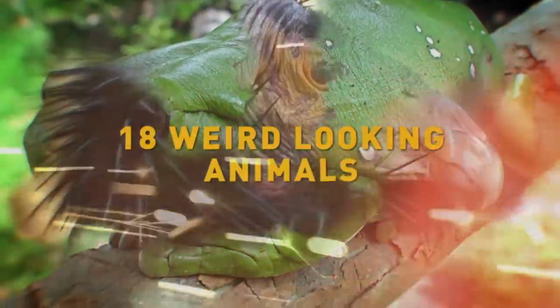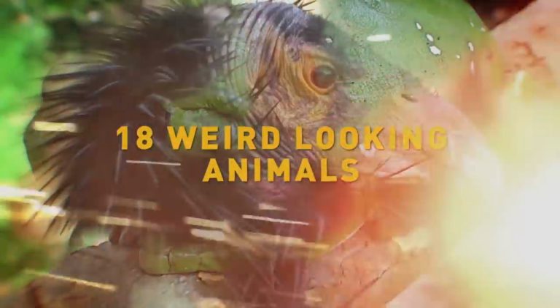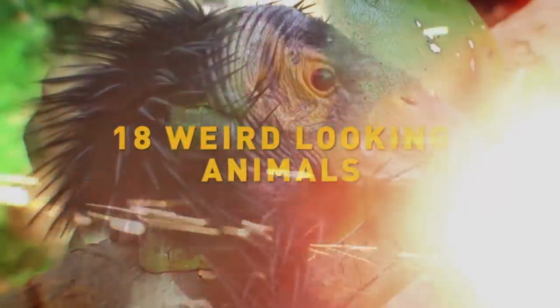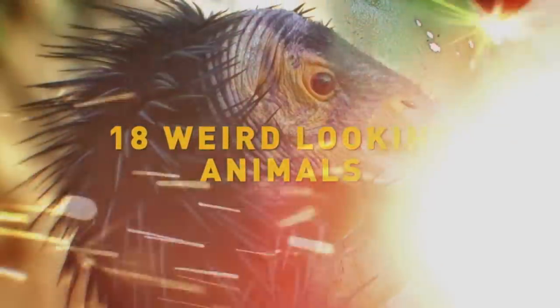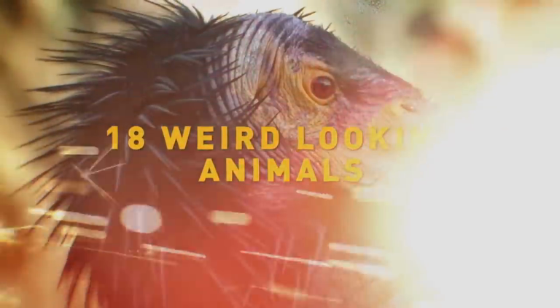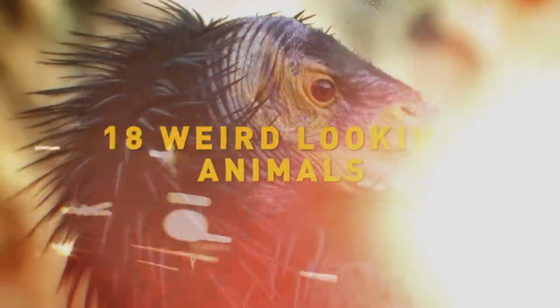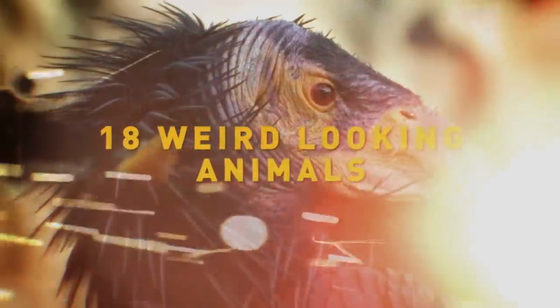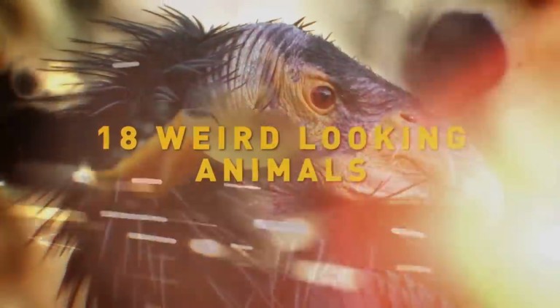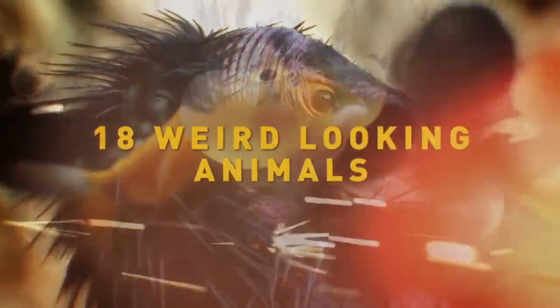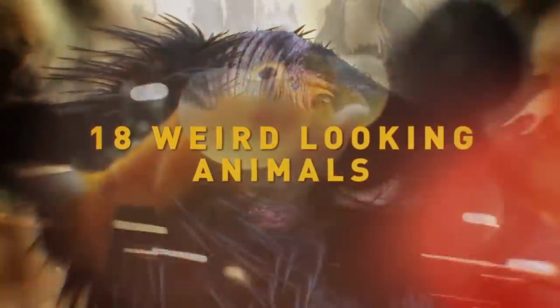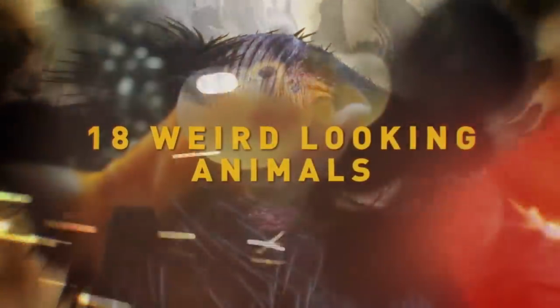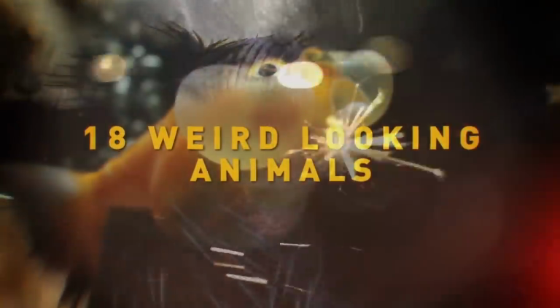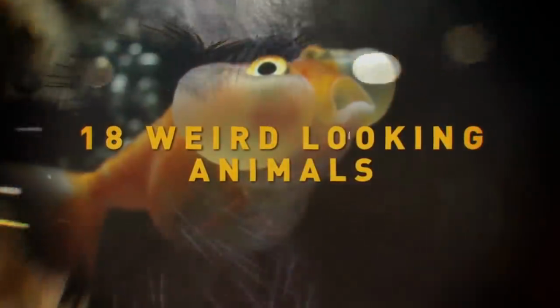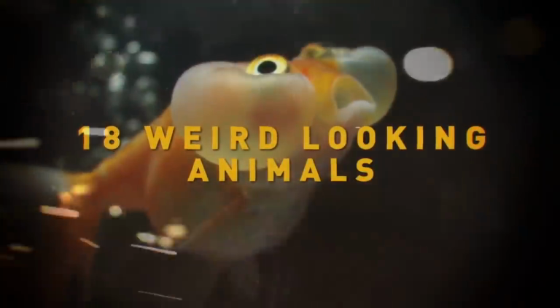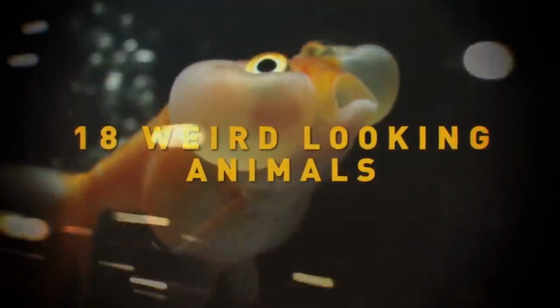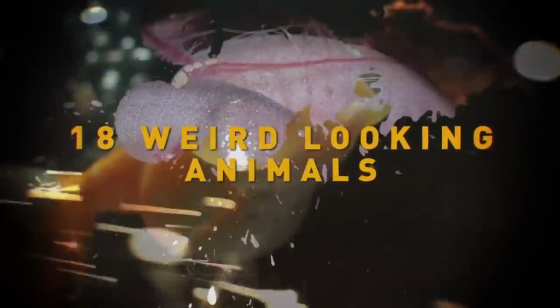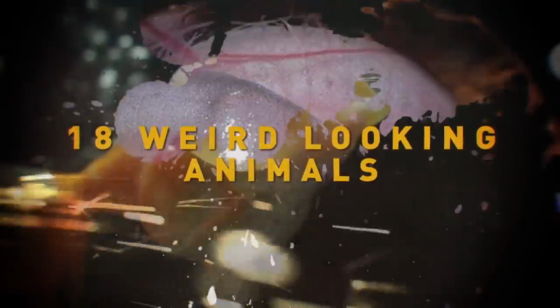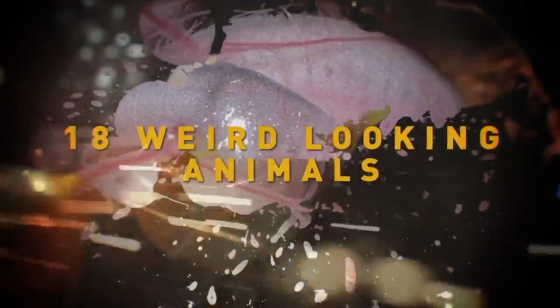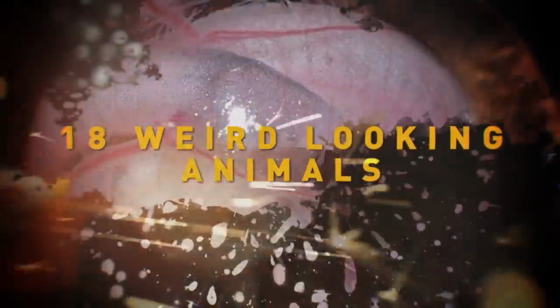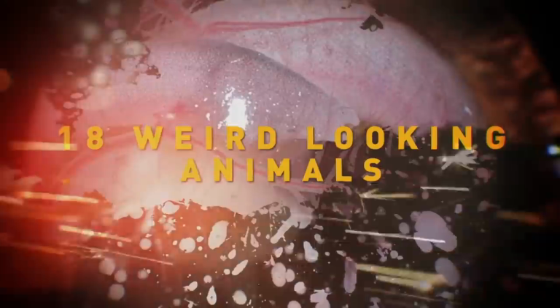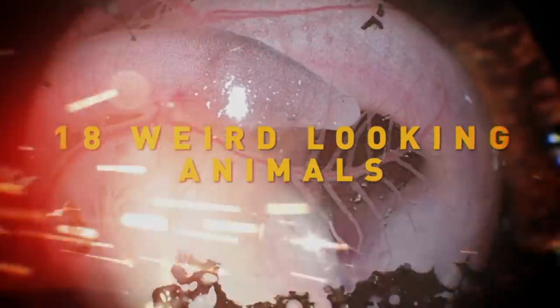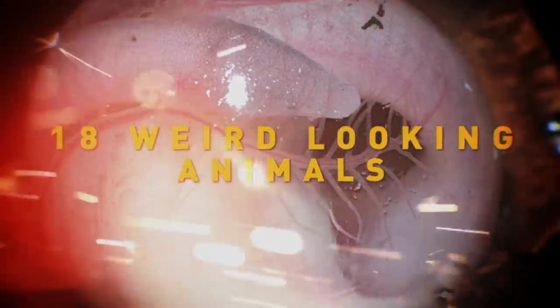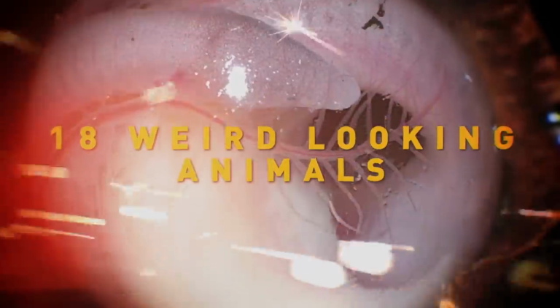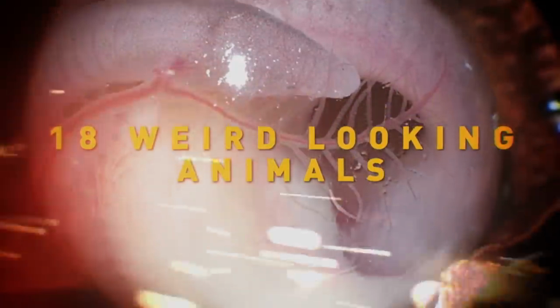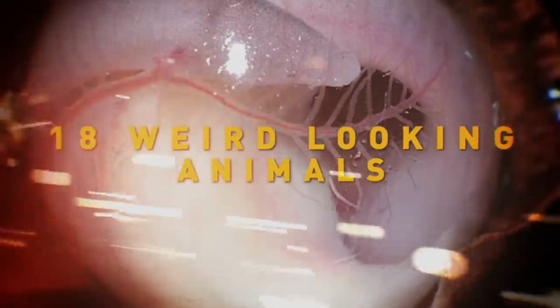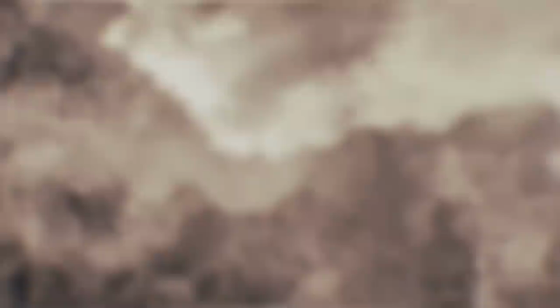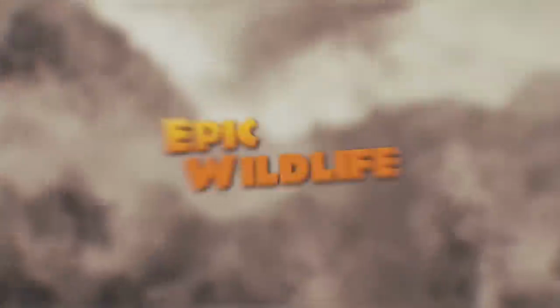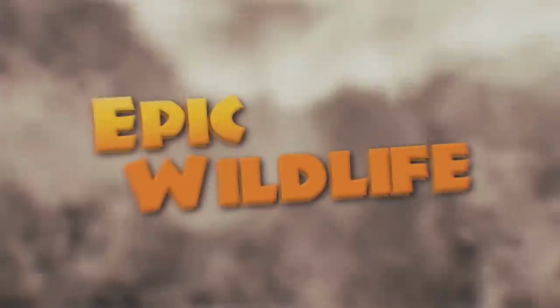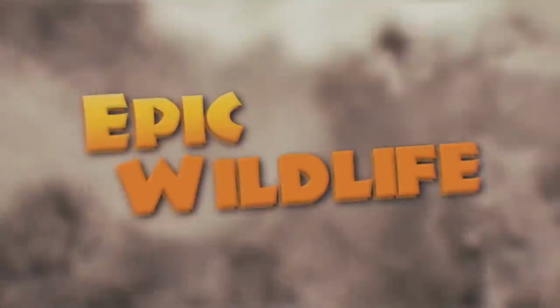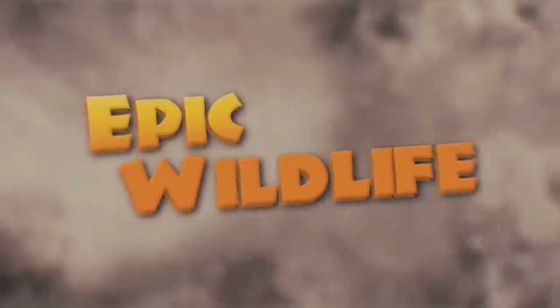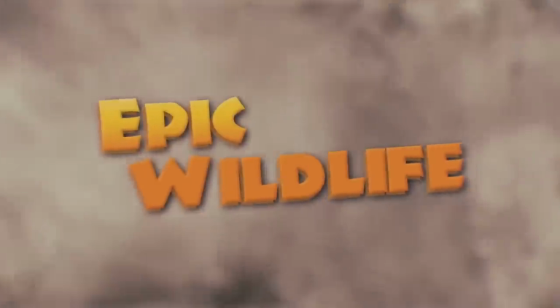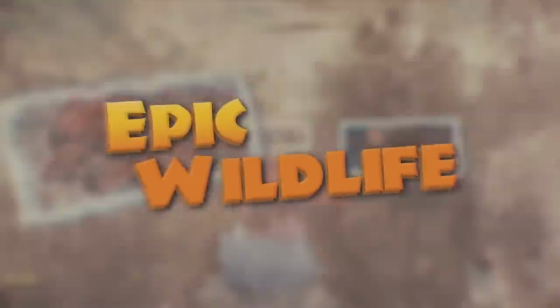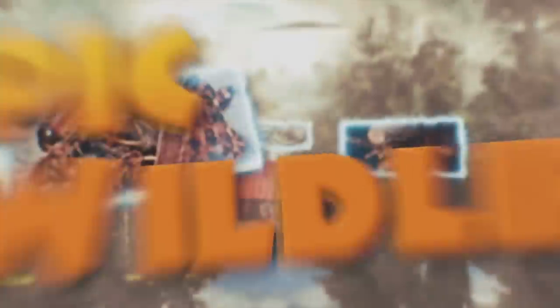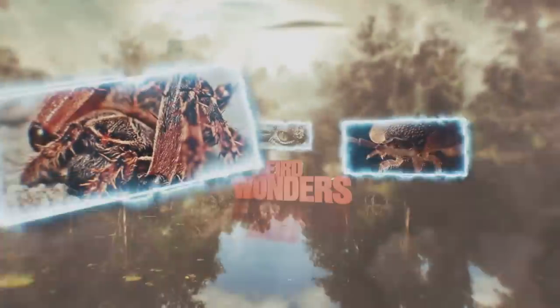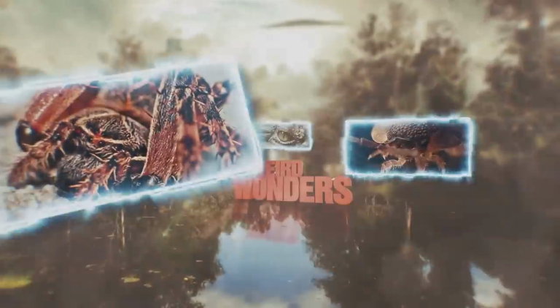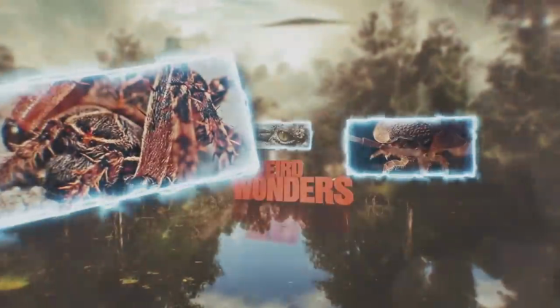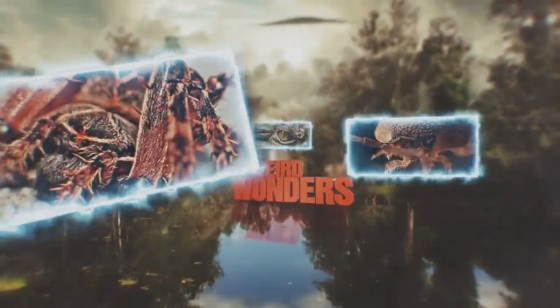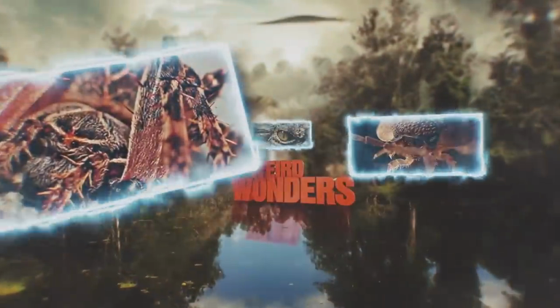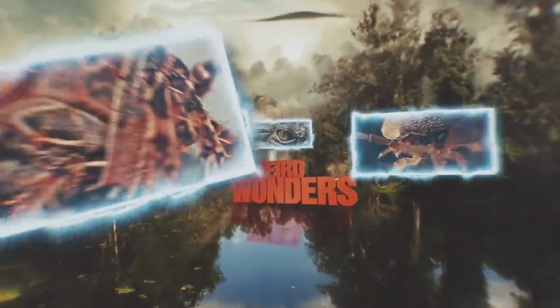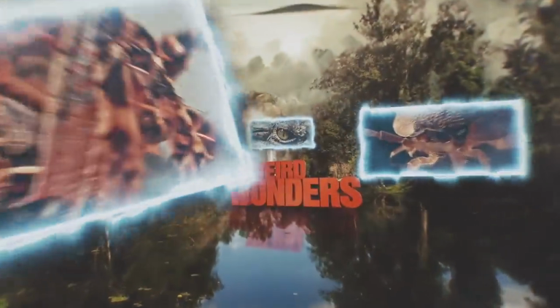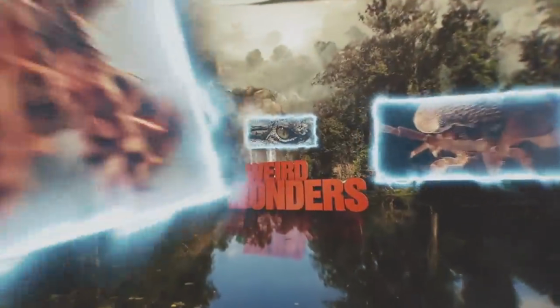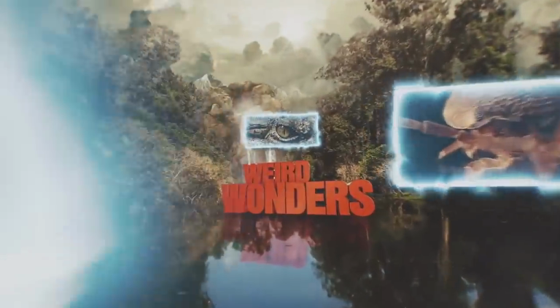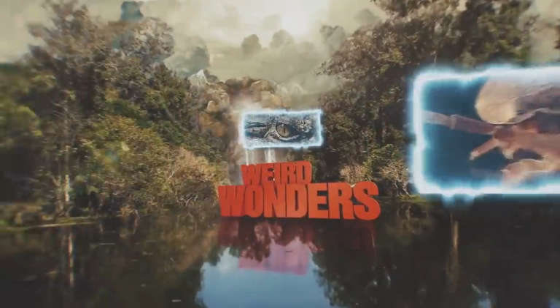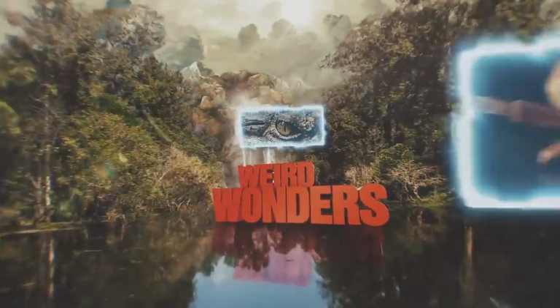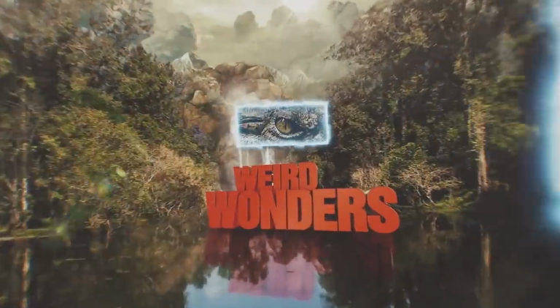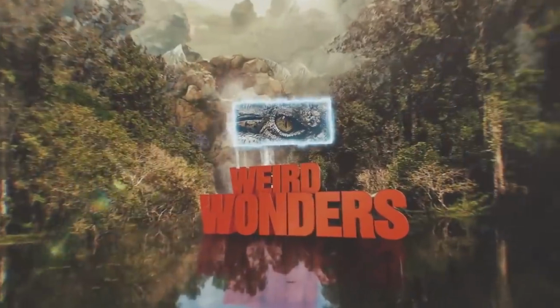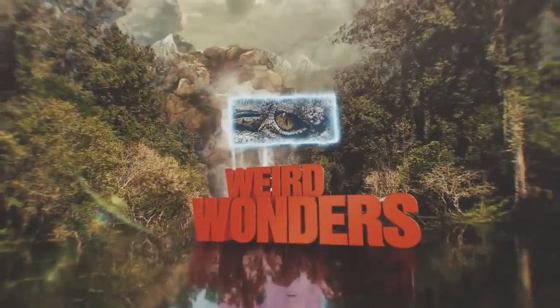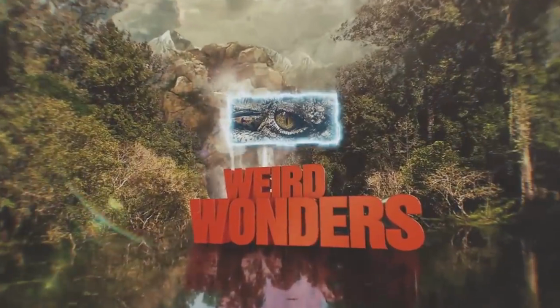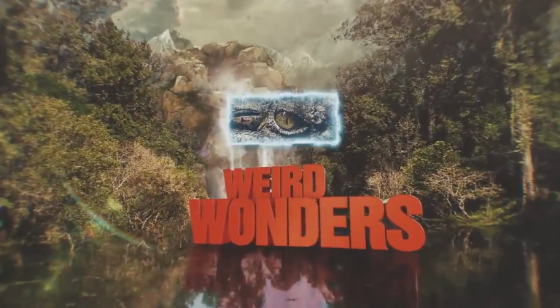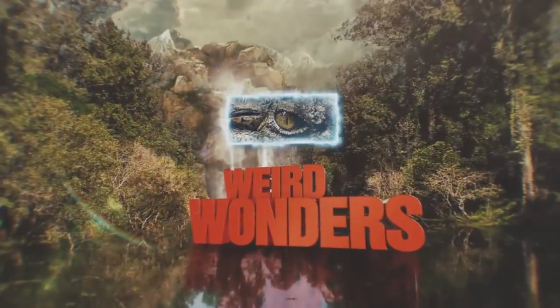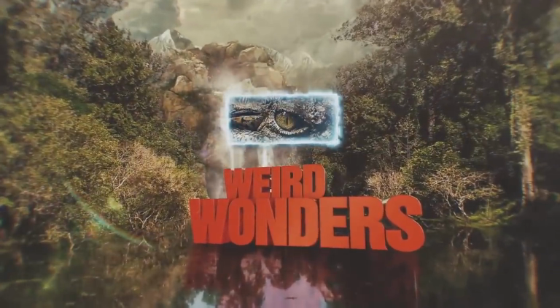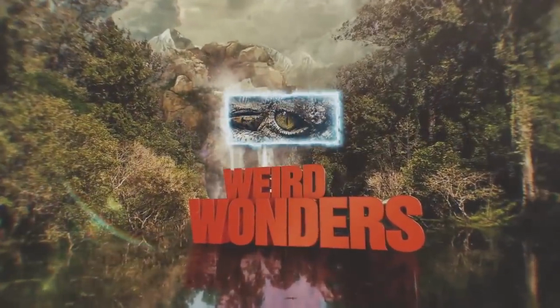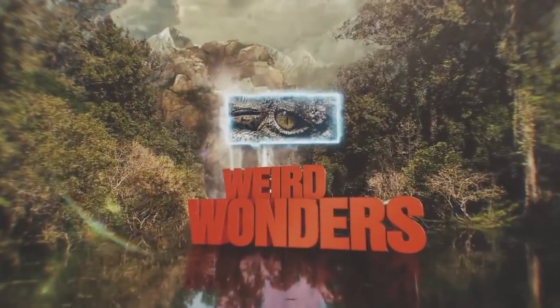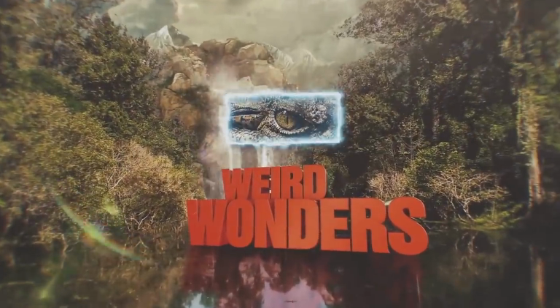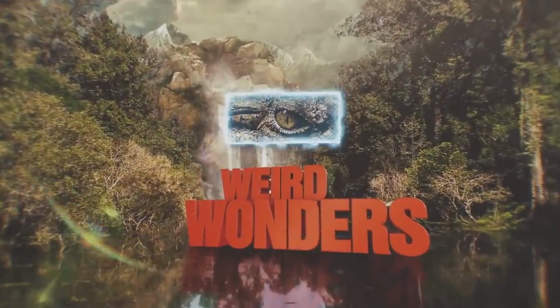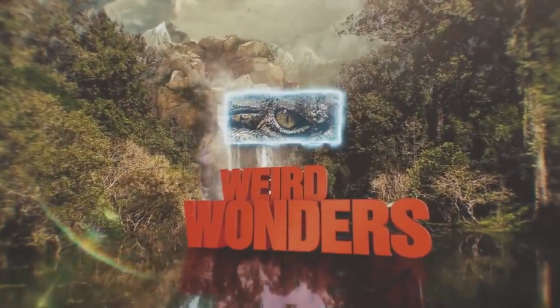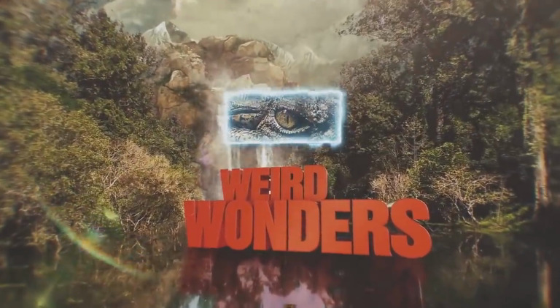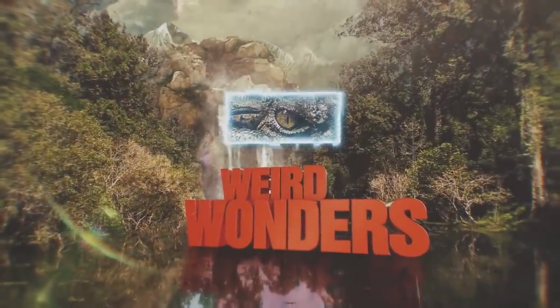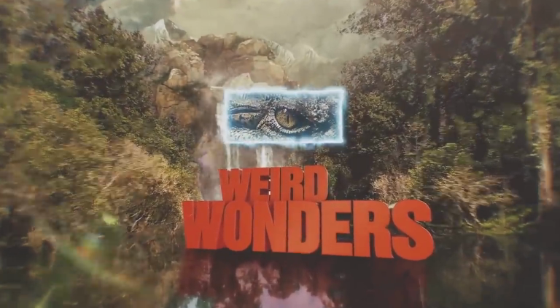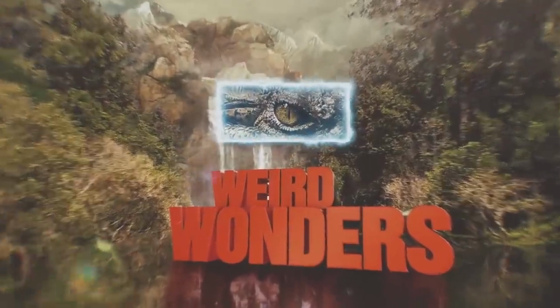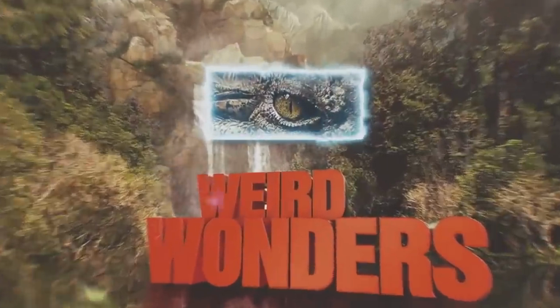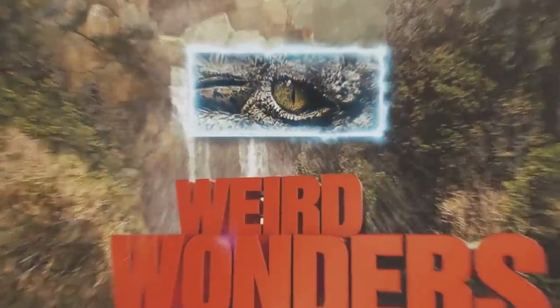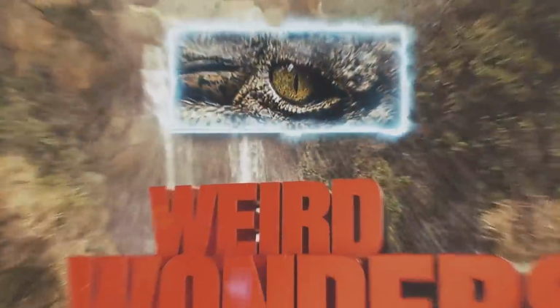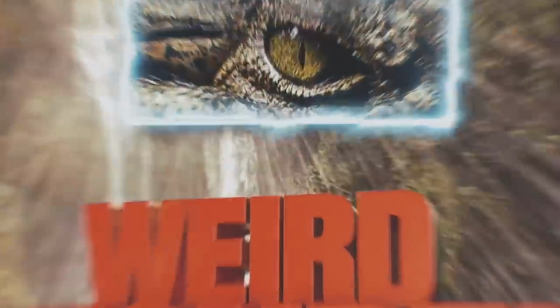18 weird-looking animals. Welcome to Wonders of Nature Wednesdays.